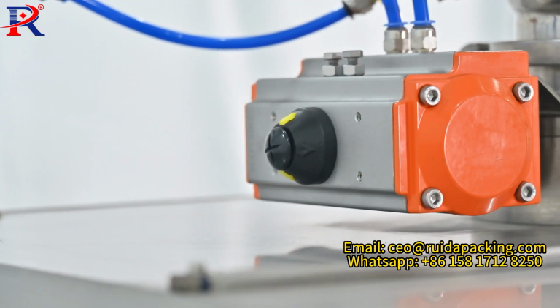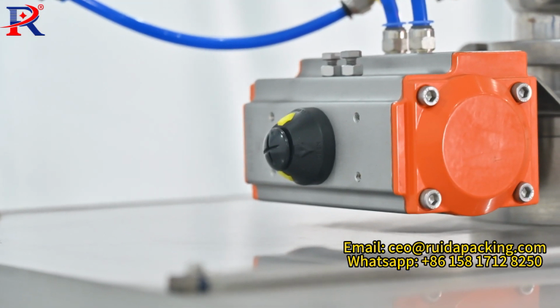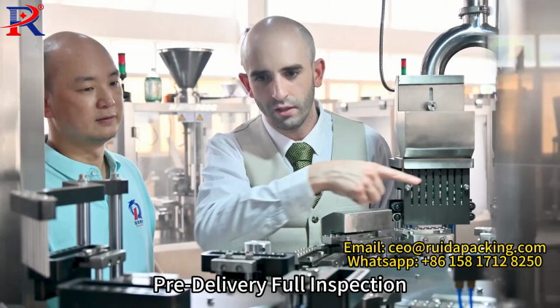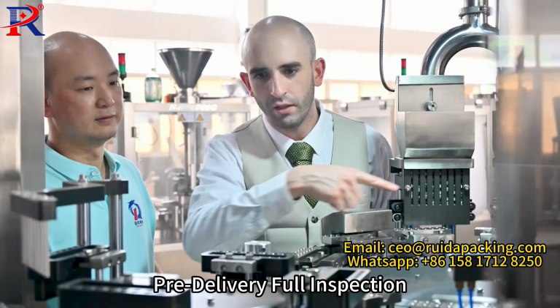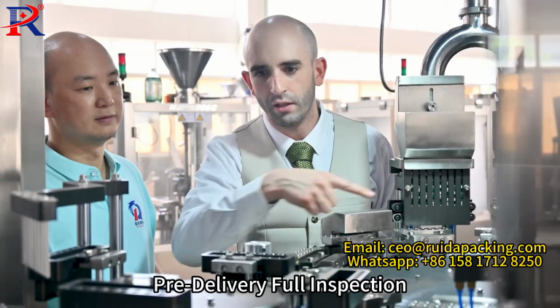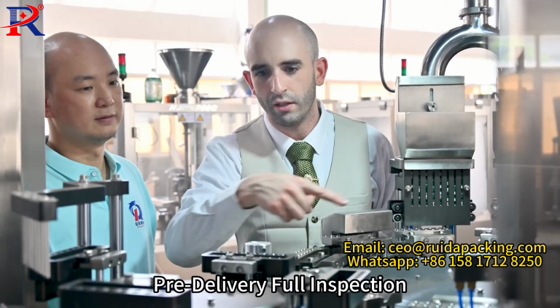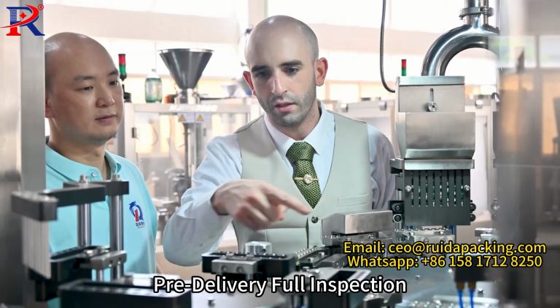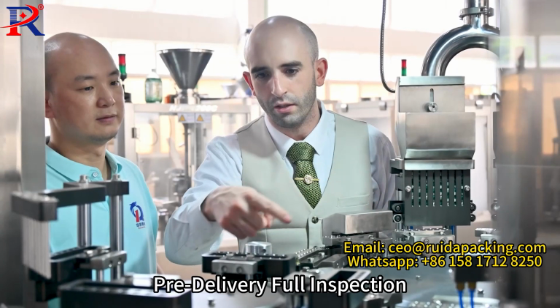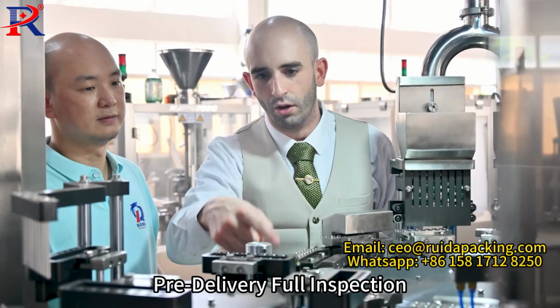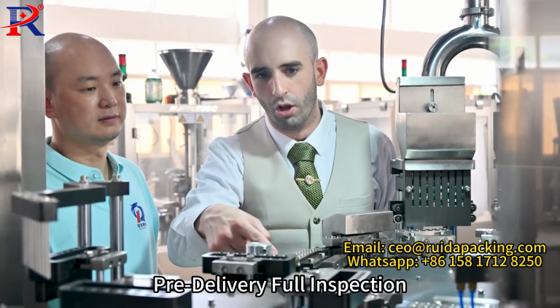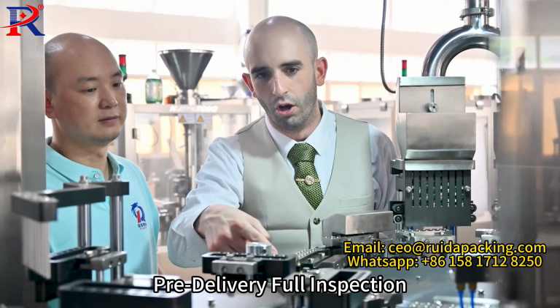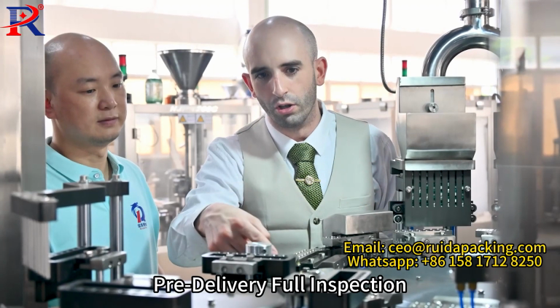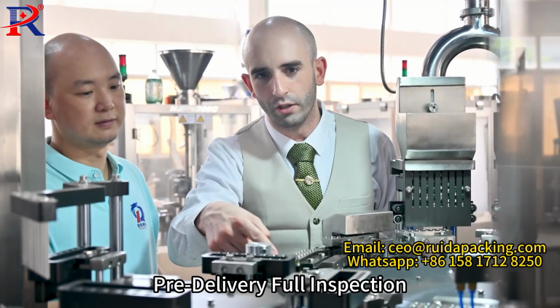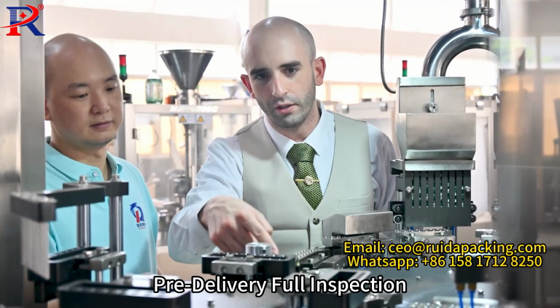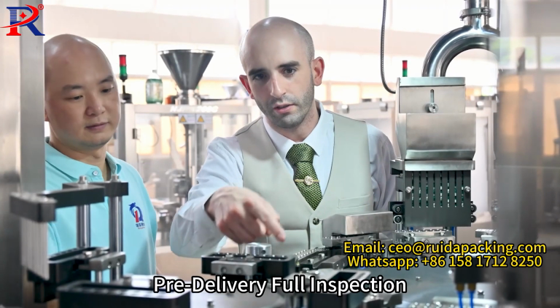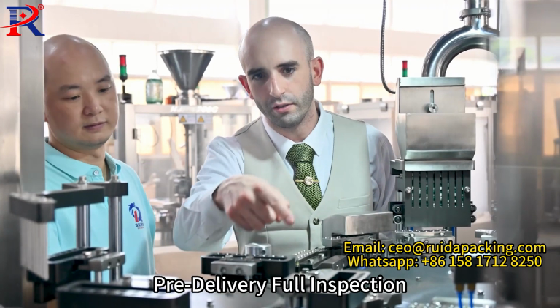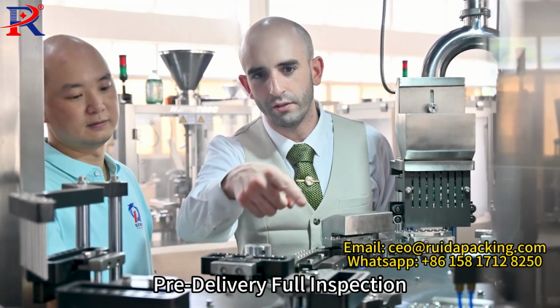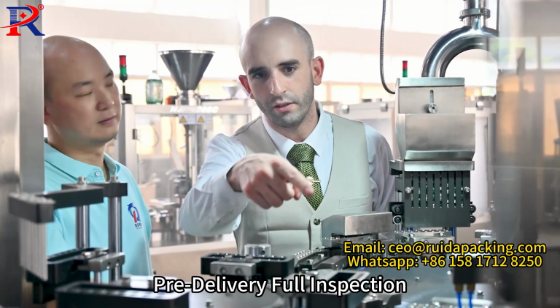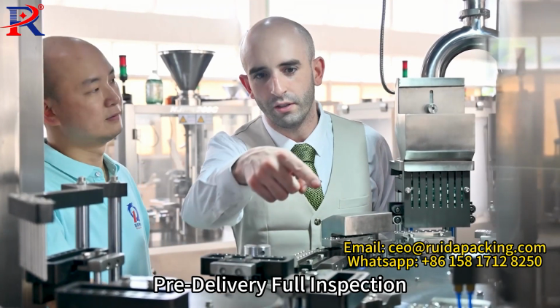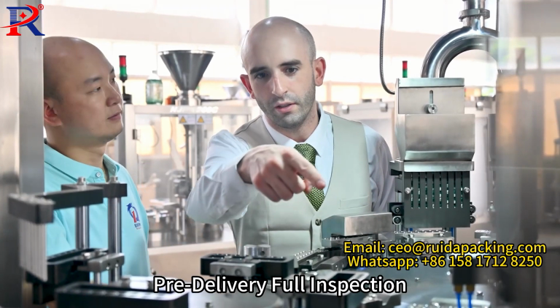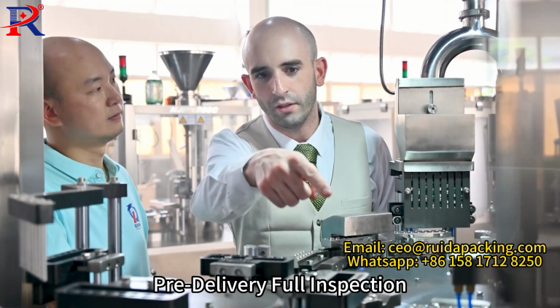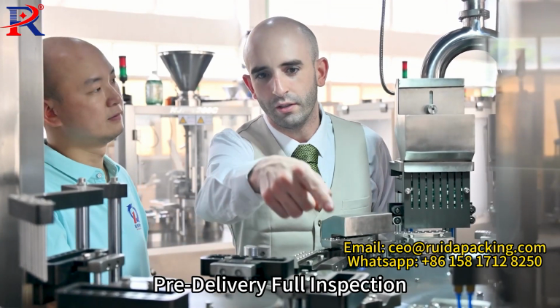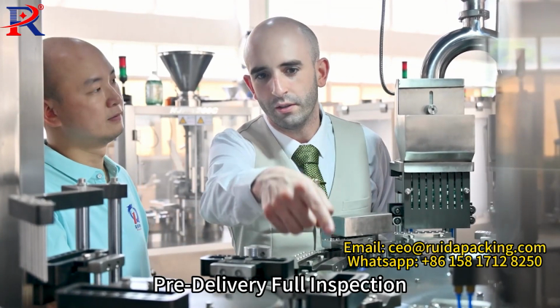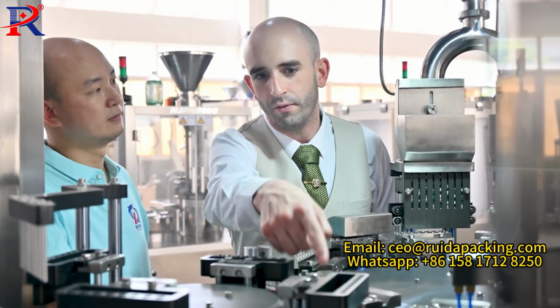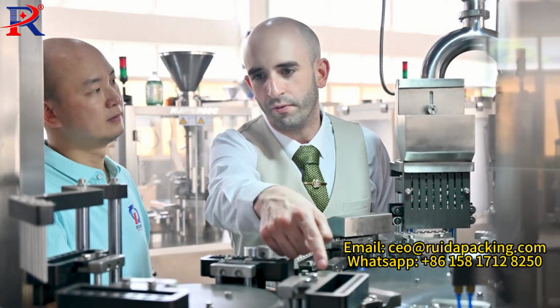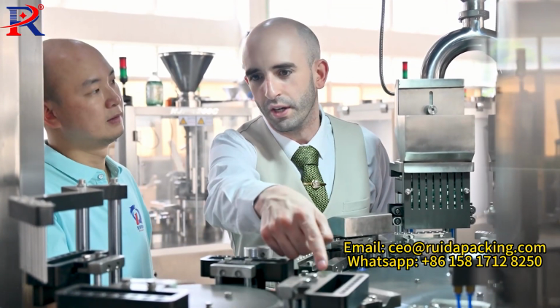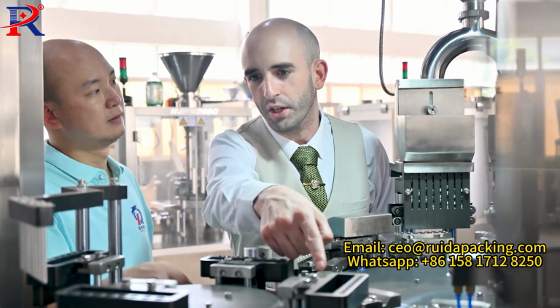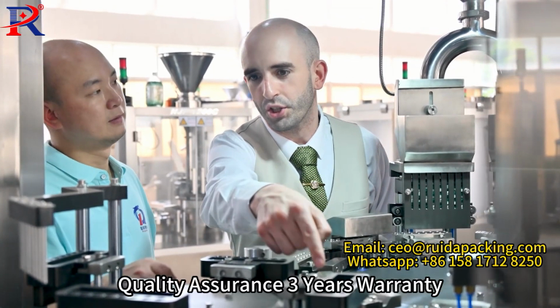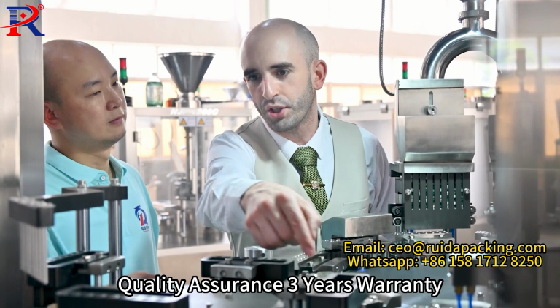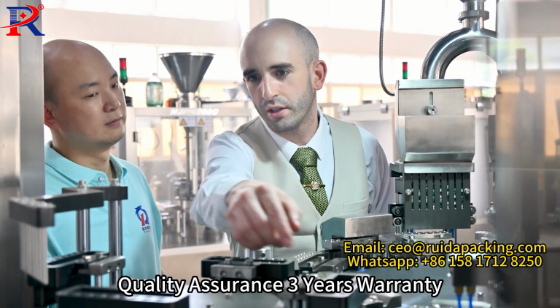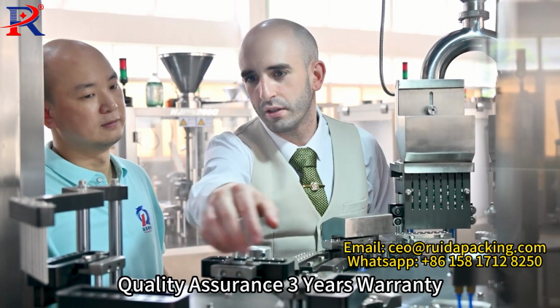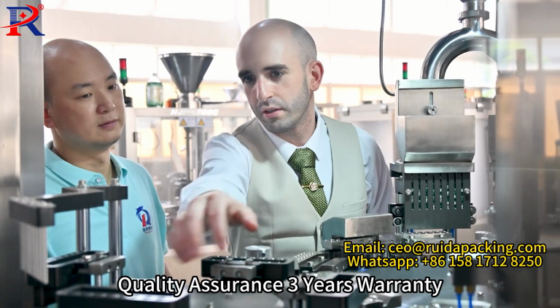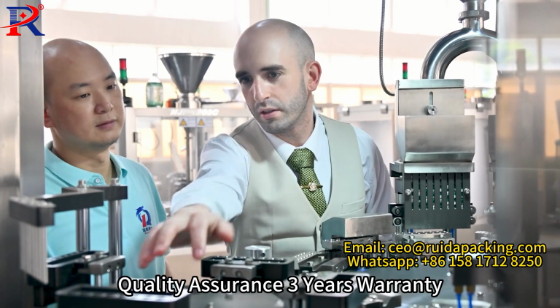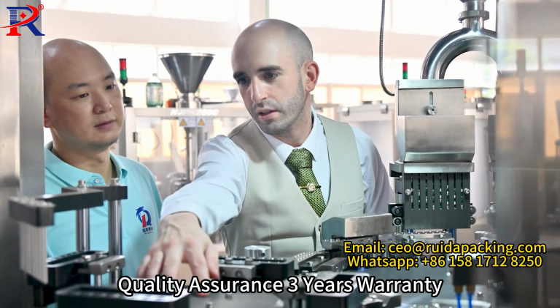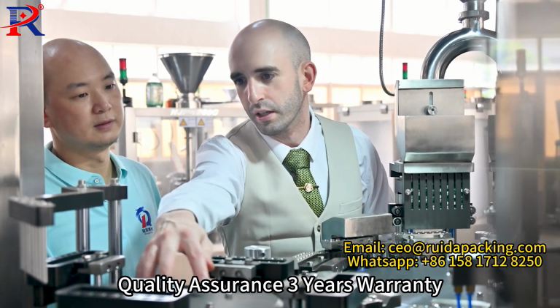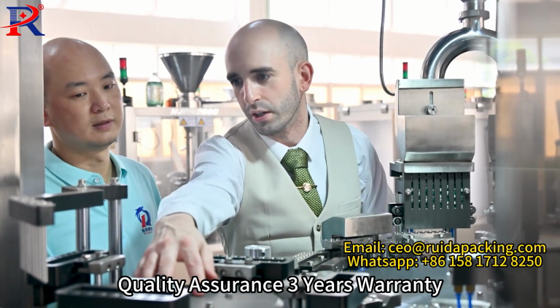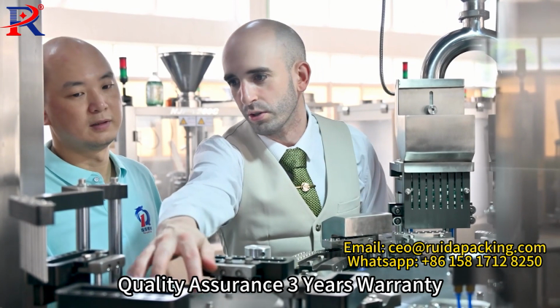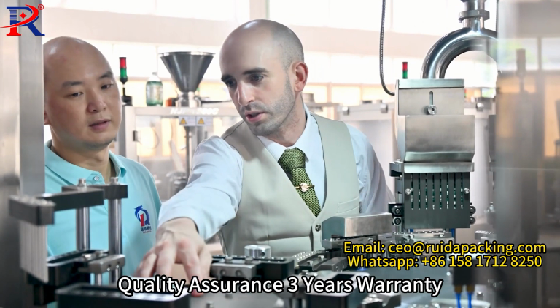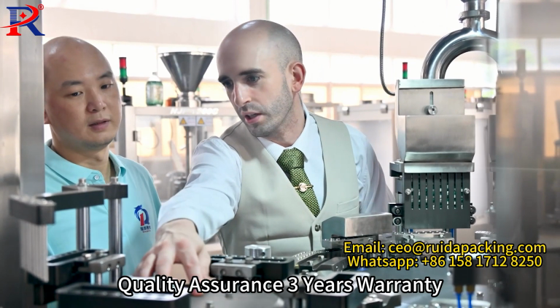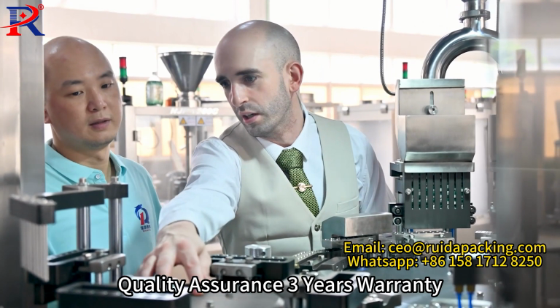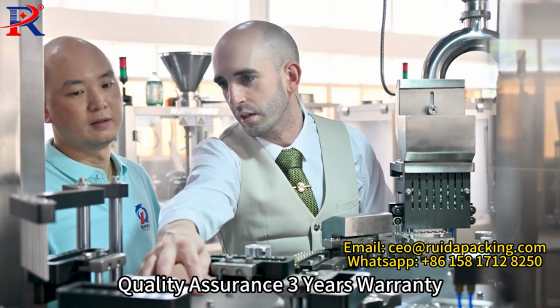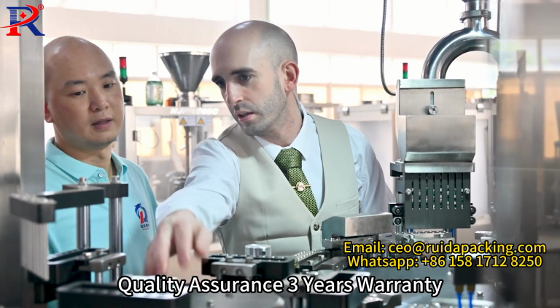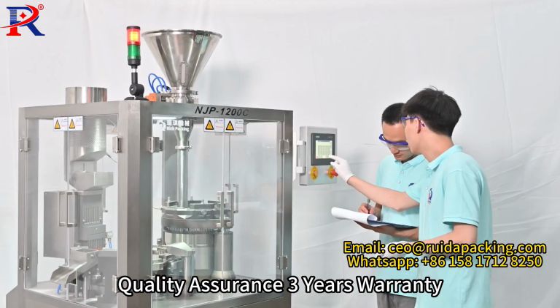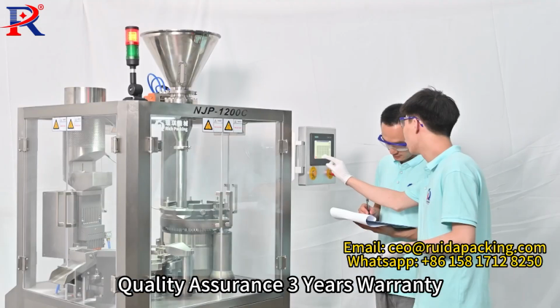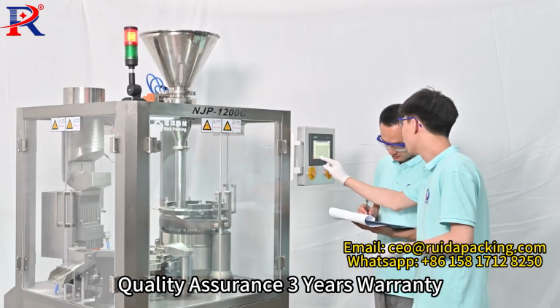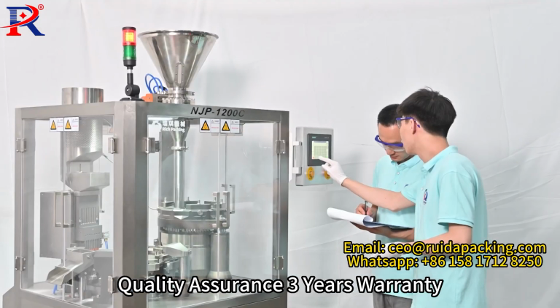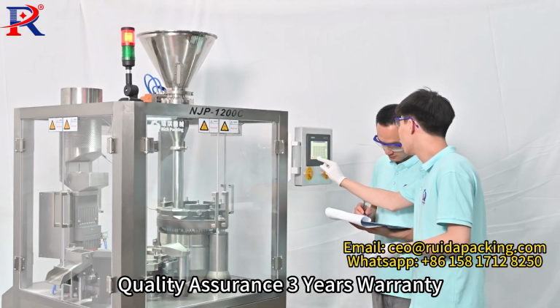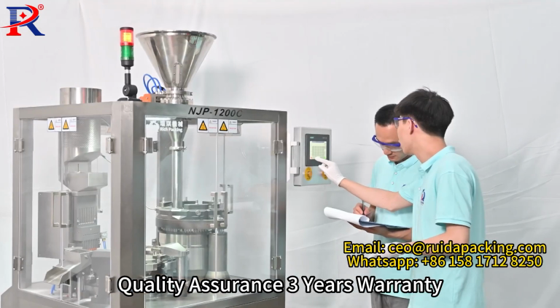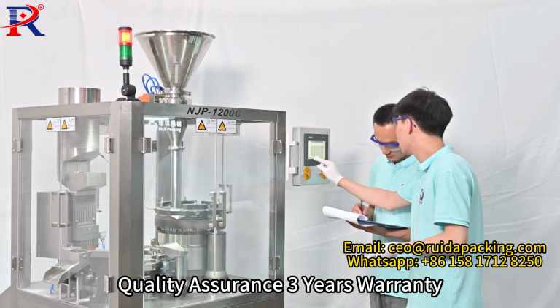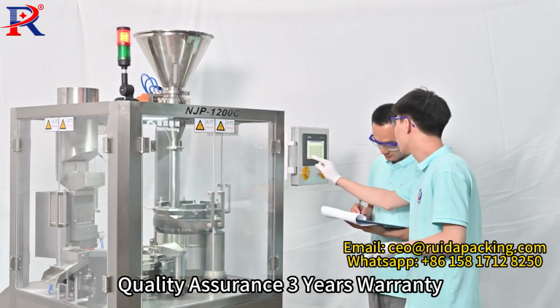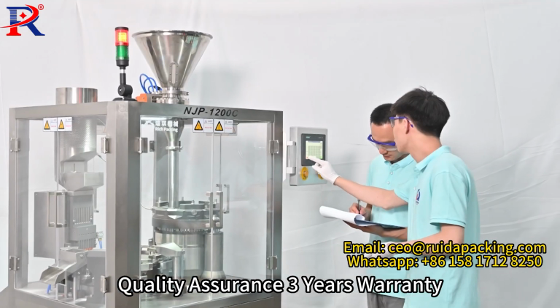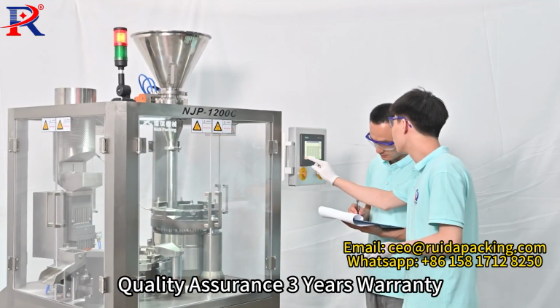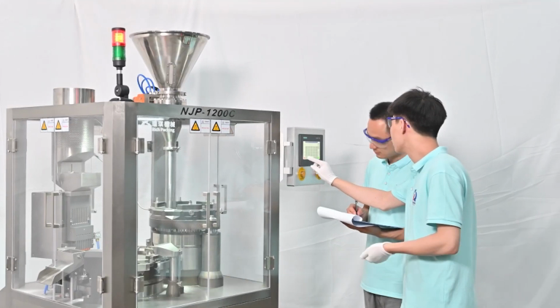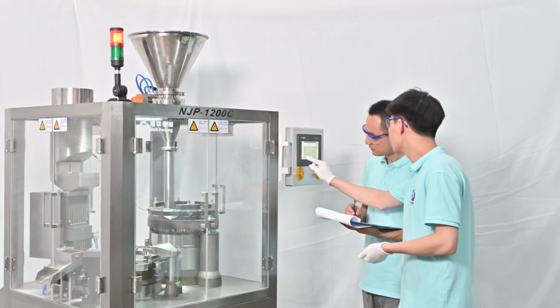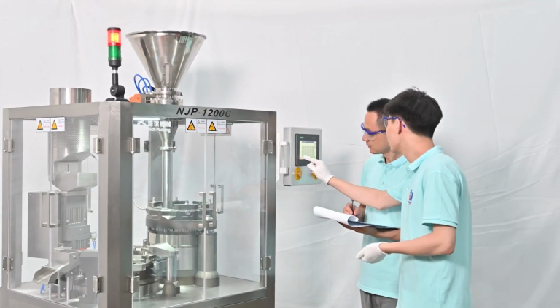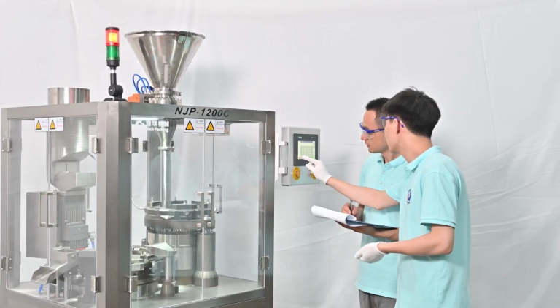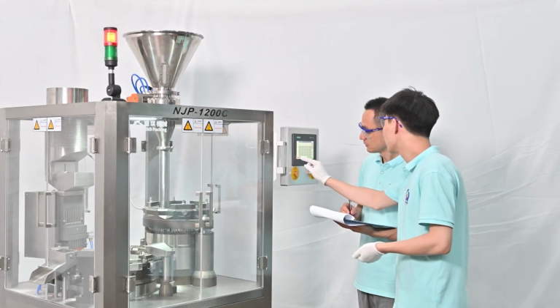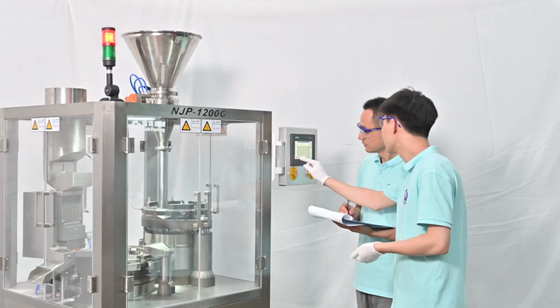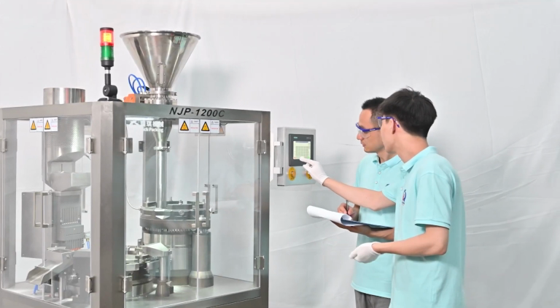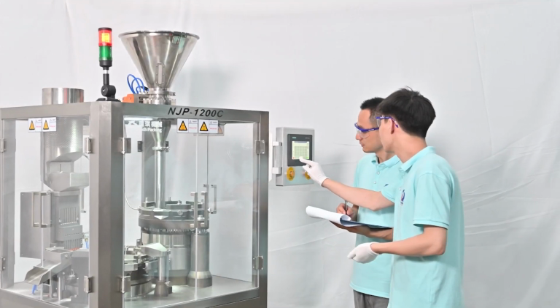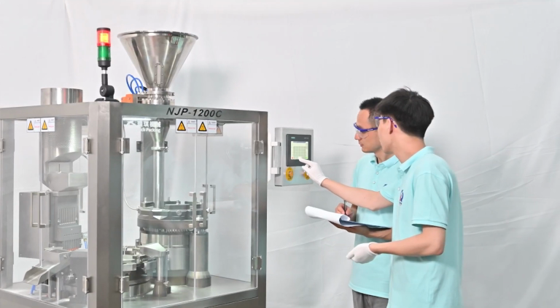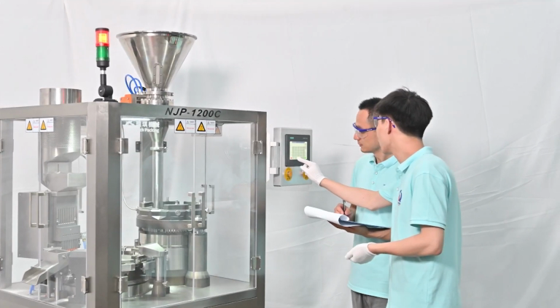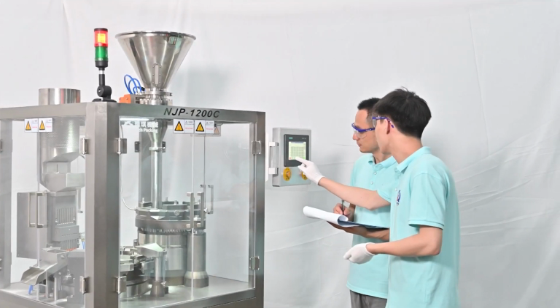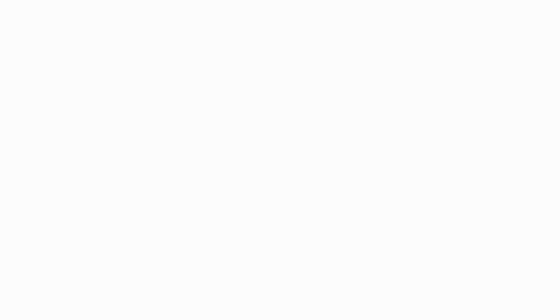Pre-delivery full inspection. Quality assurance, 3S warranty. Capsule filler.